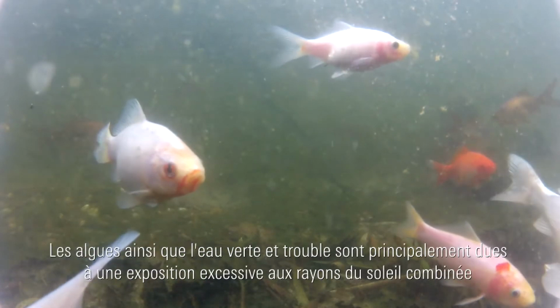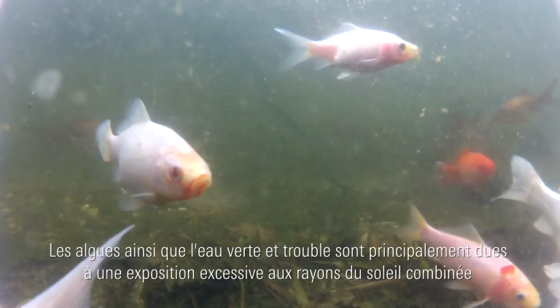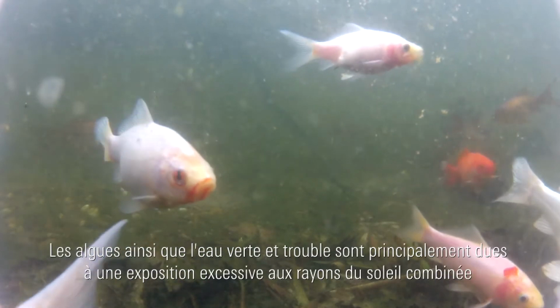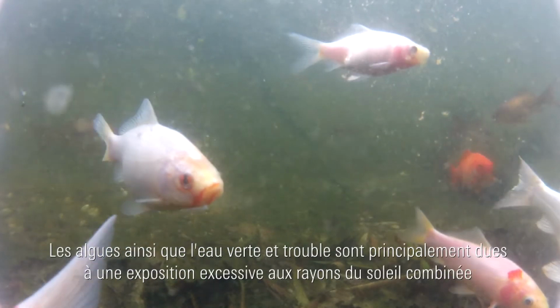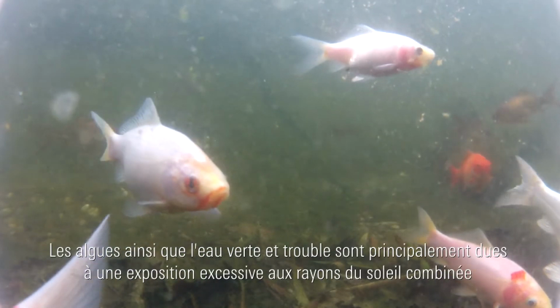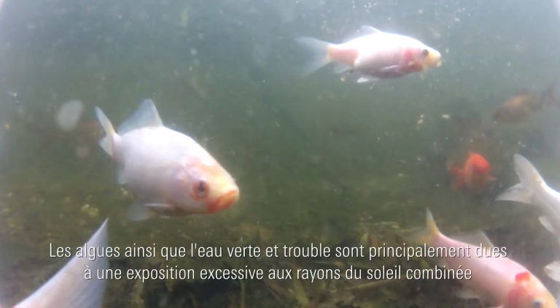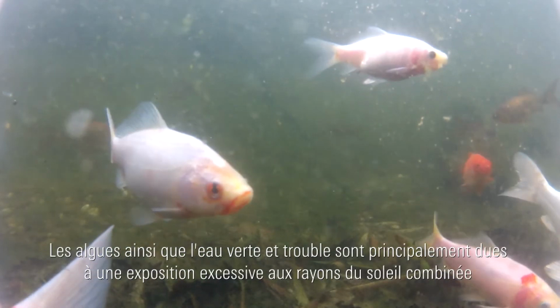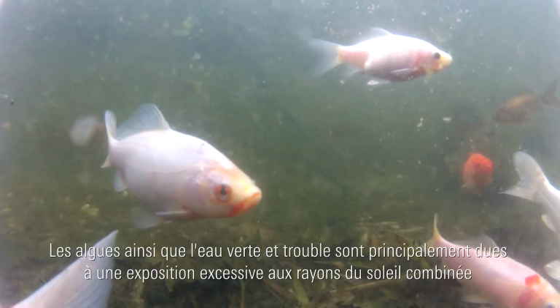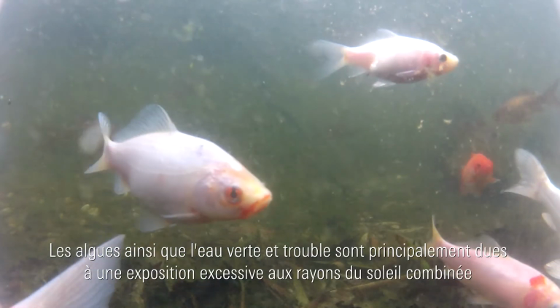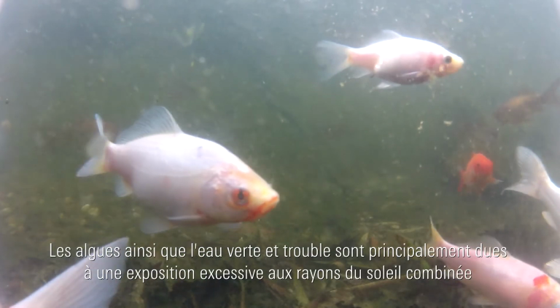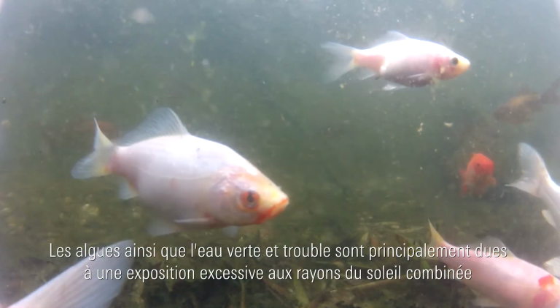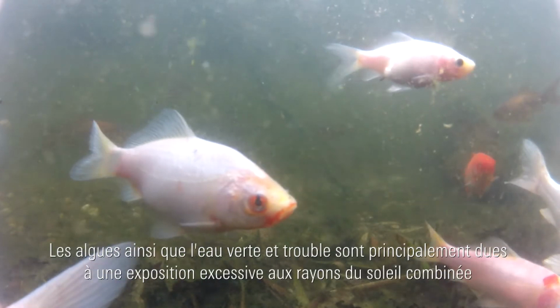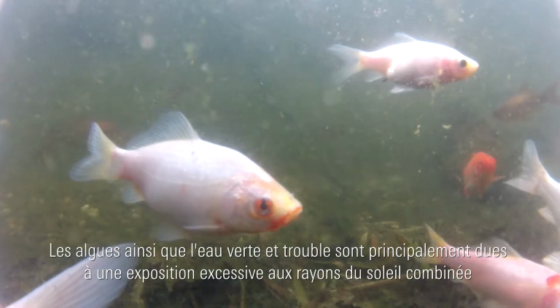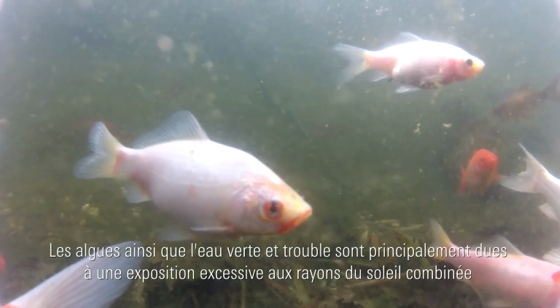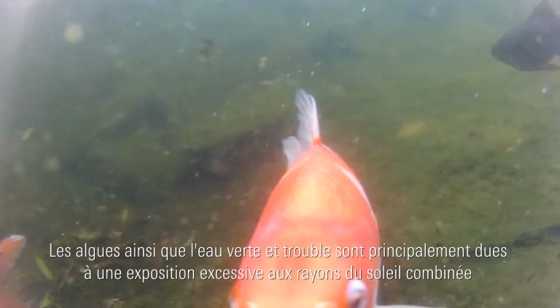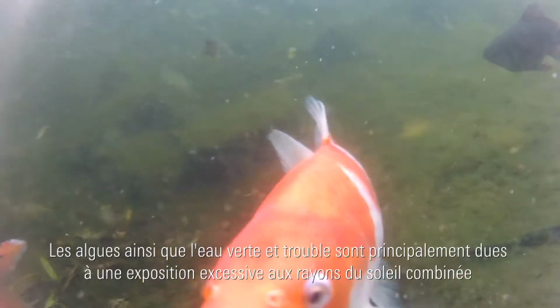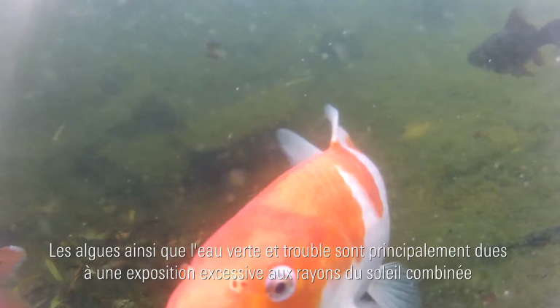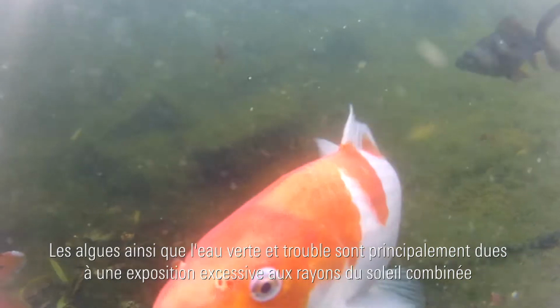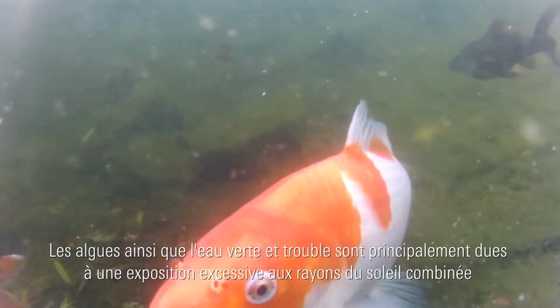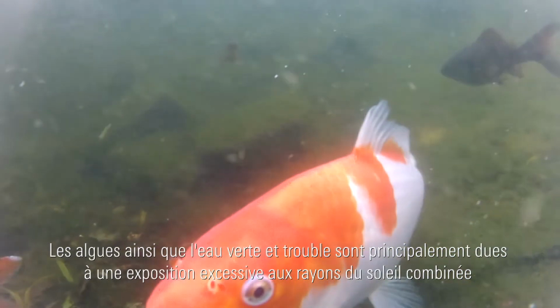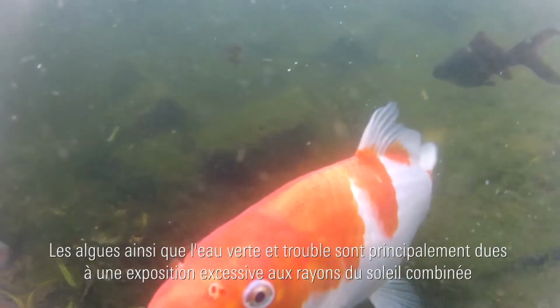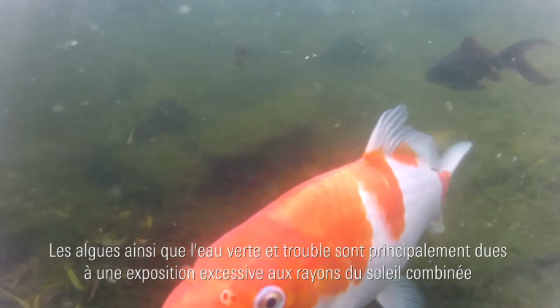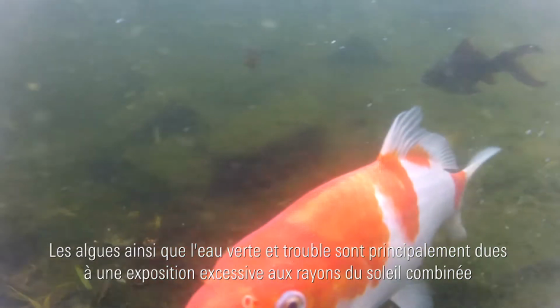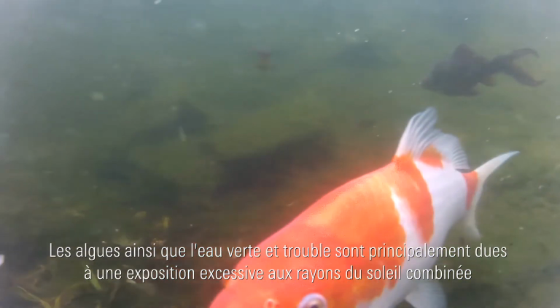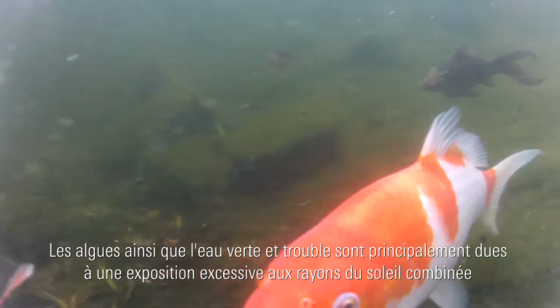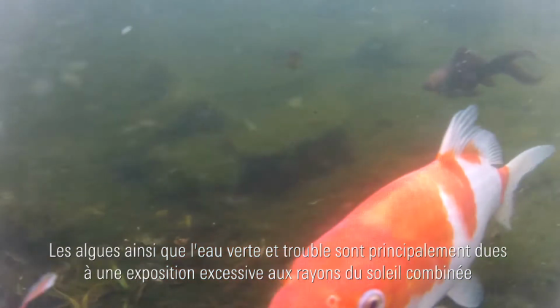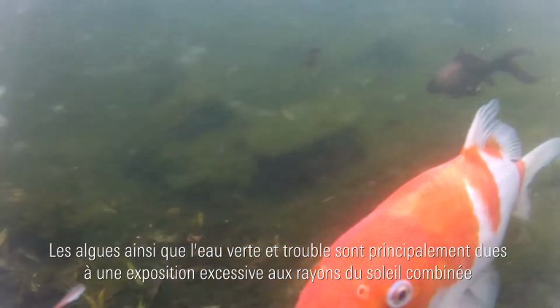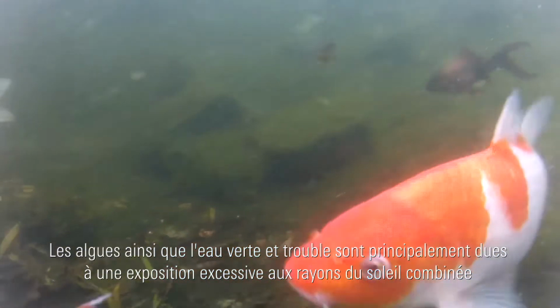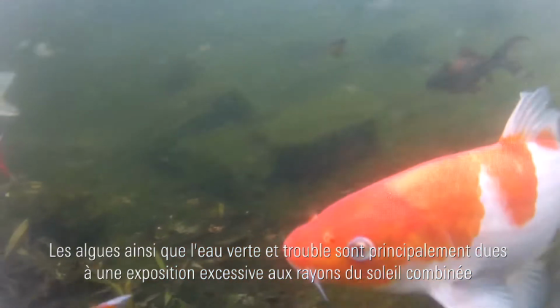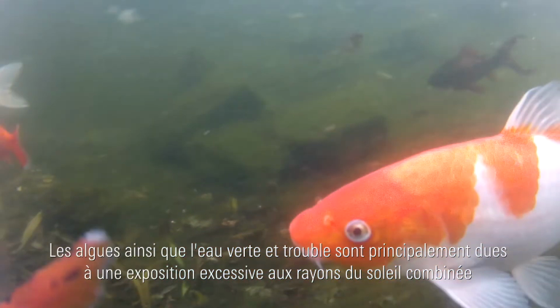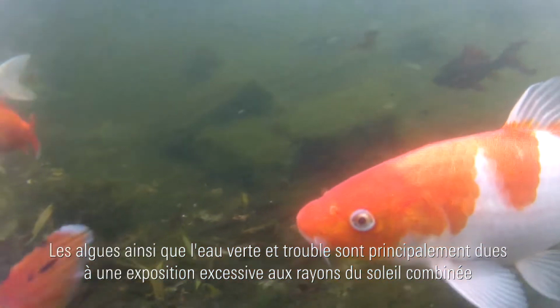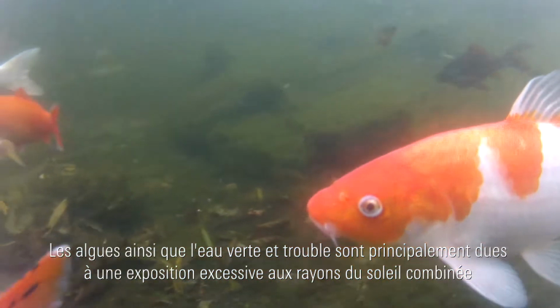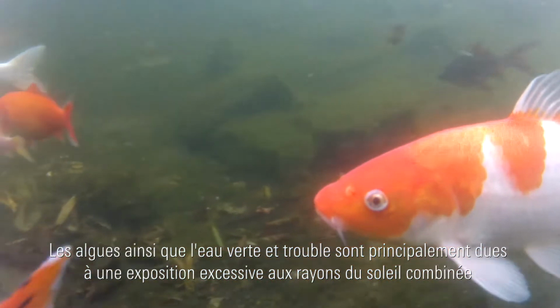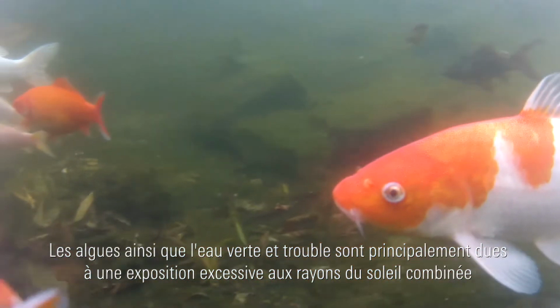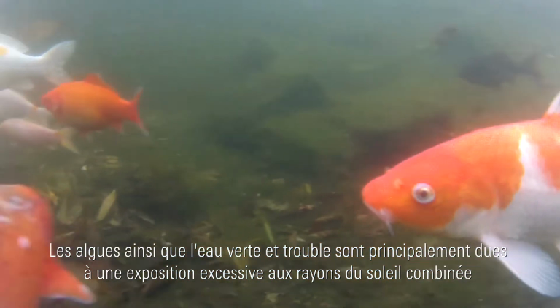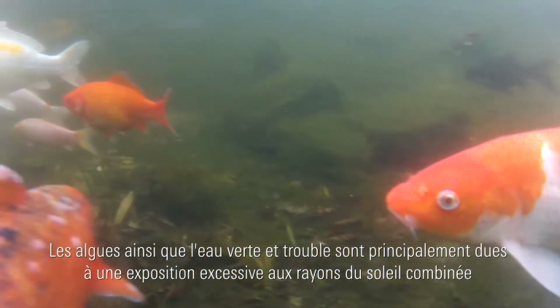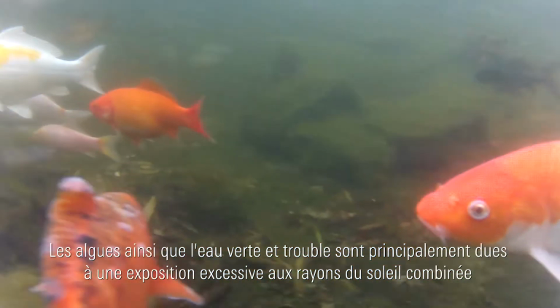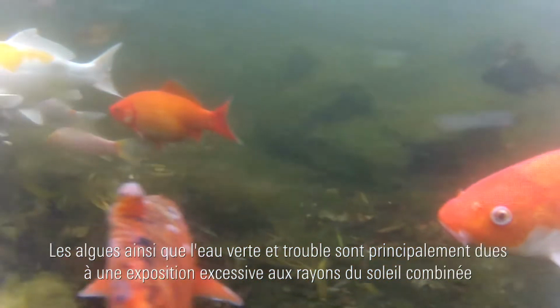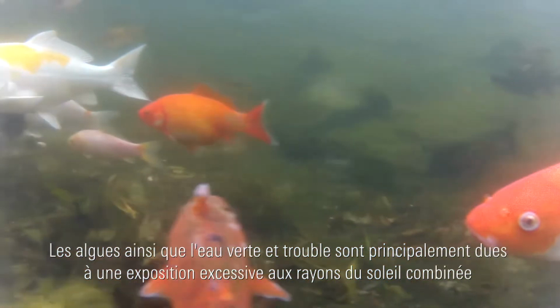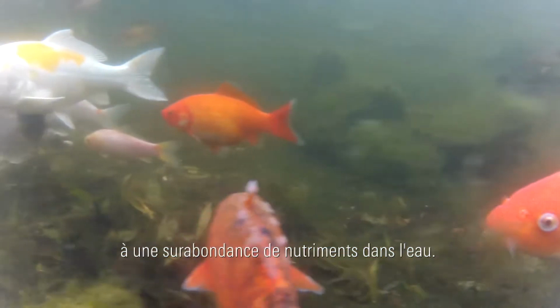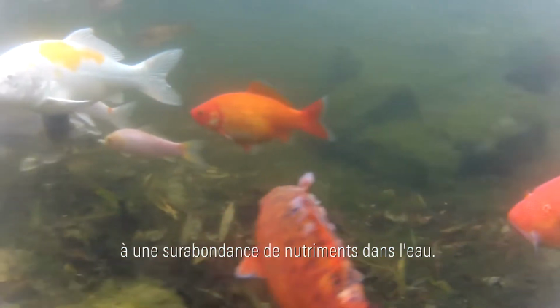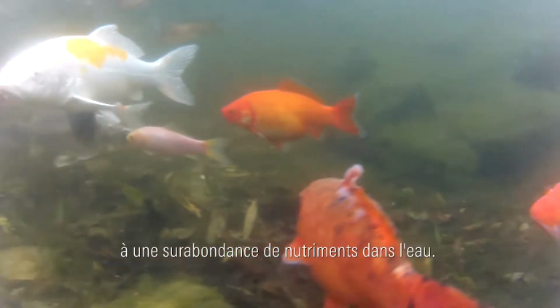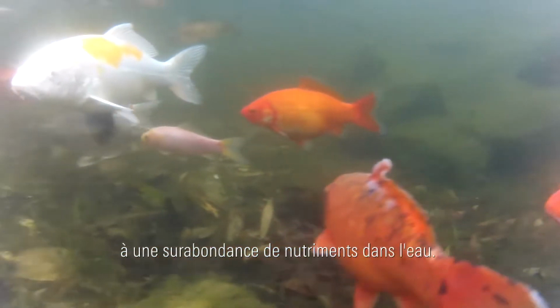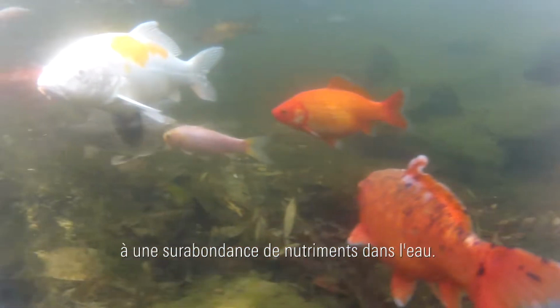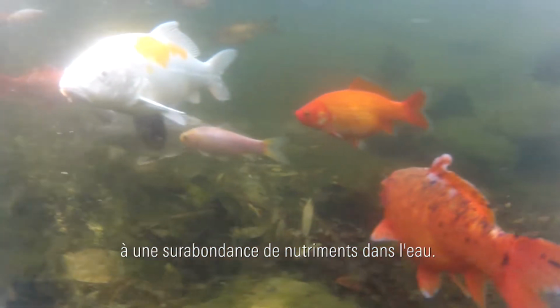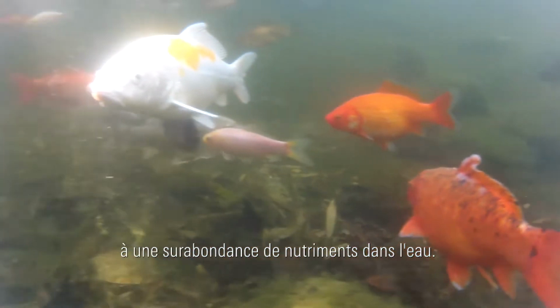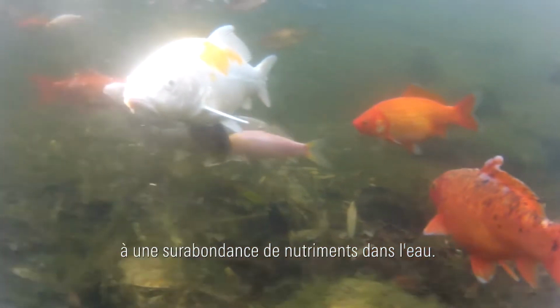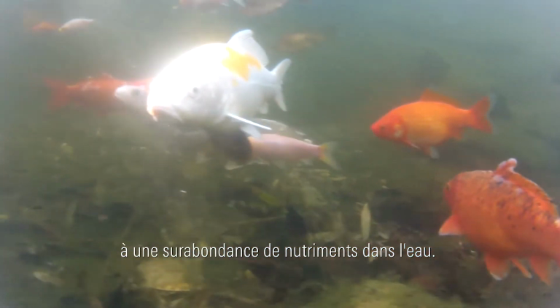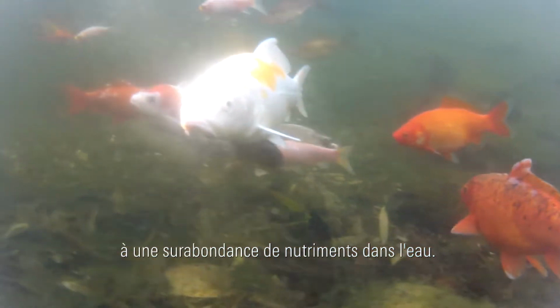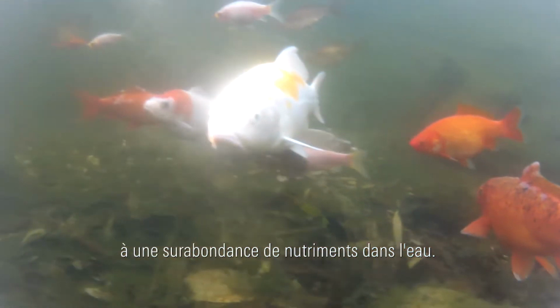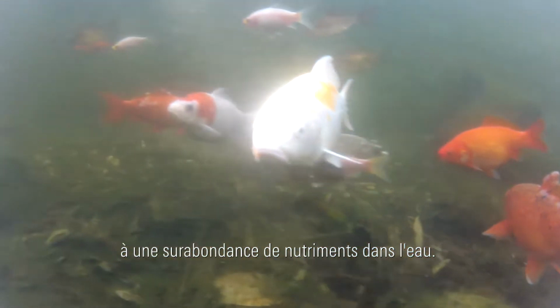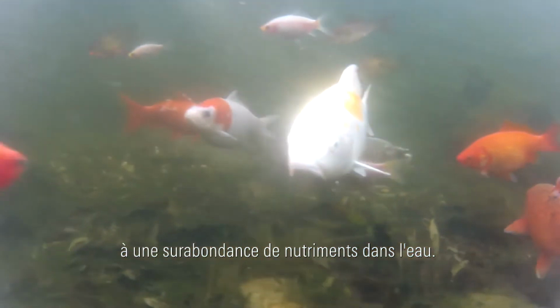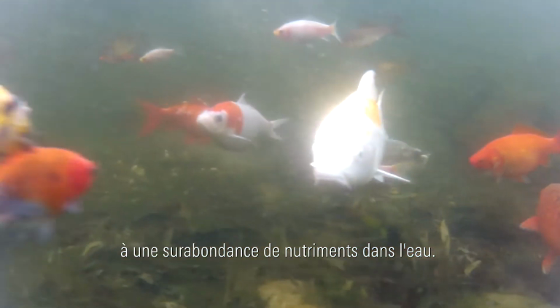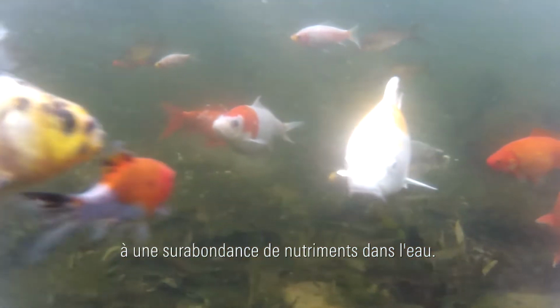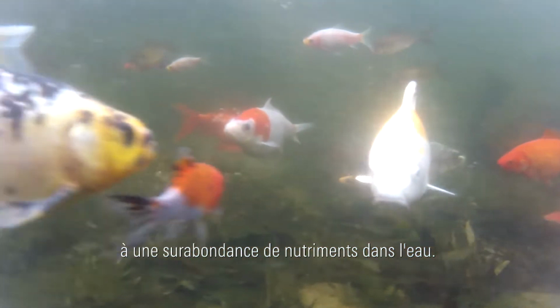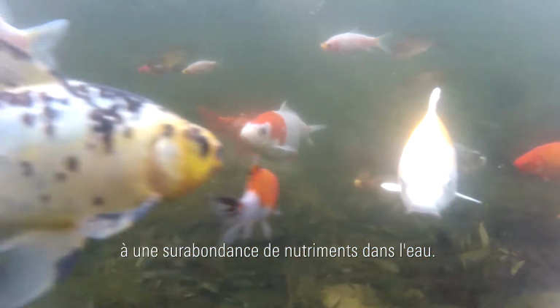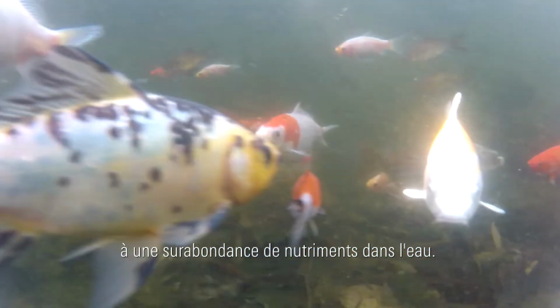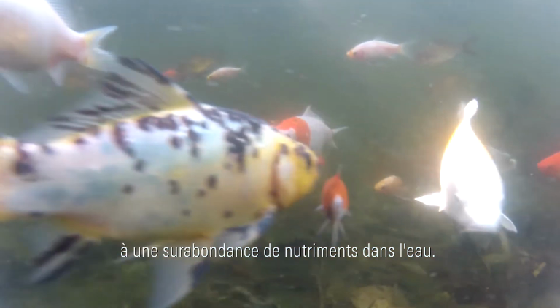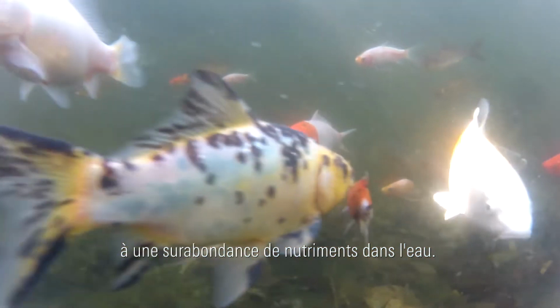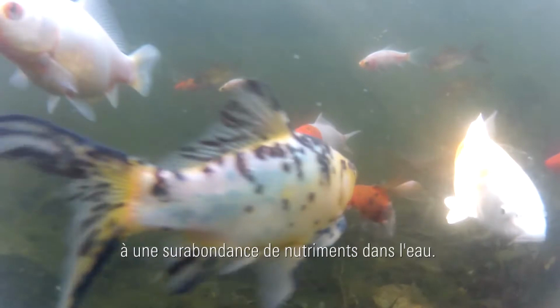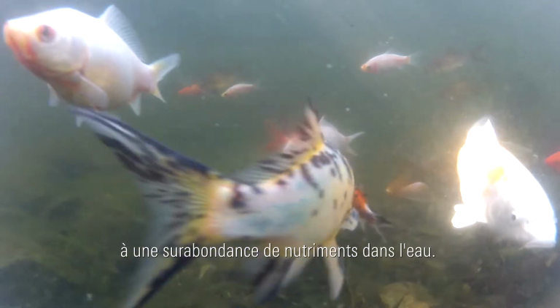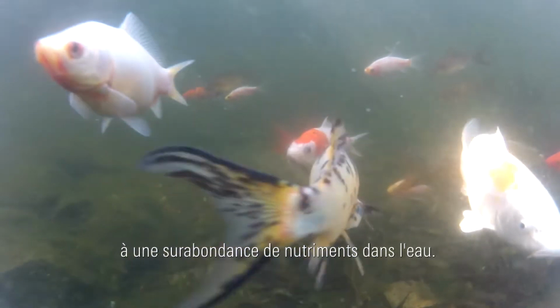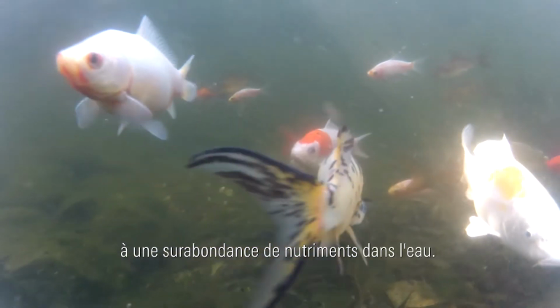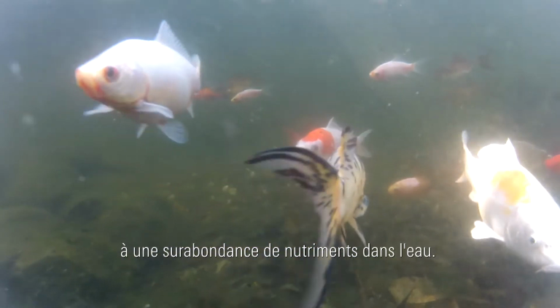Algae and cloudy green water are mainly caused by intense exposure to sunlight combined with excessive nutrient concentrations in the water.